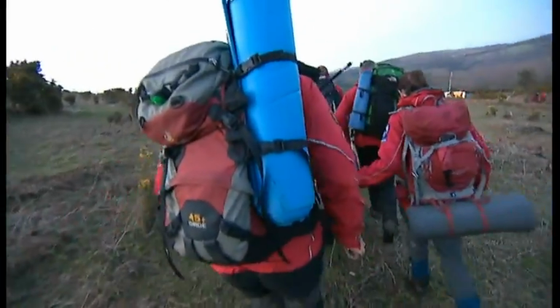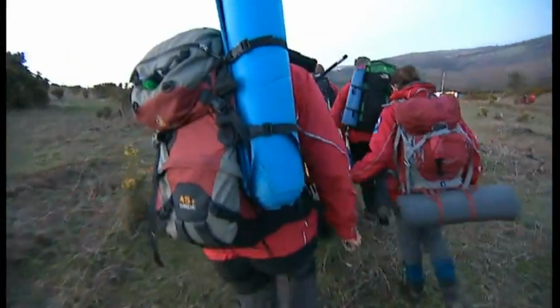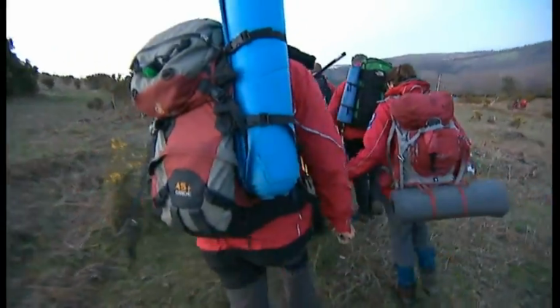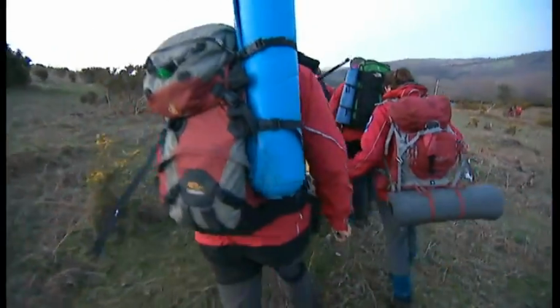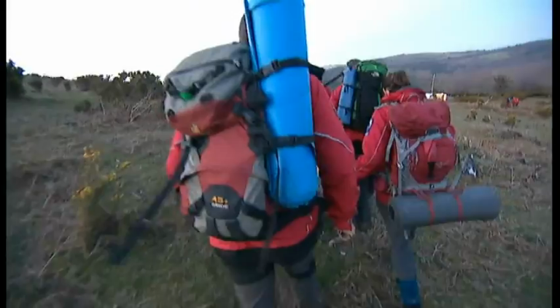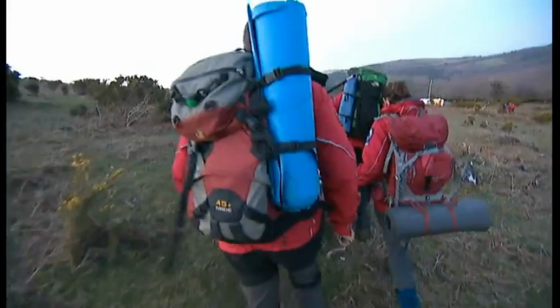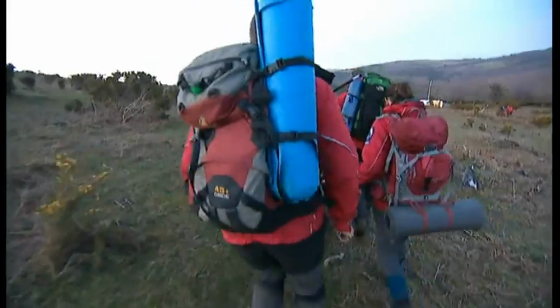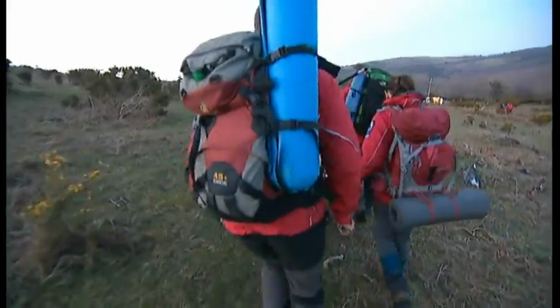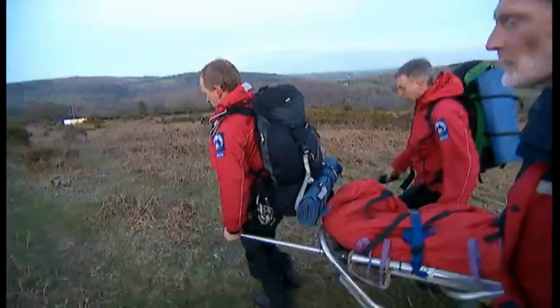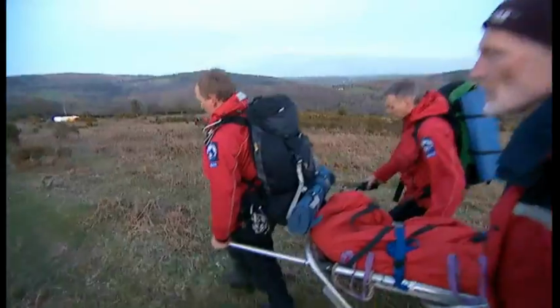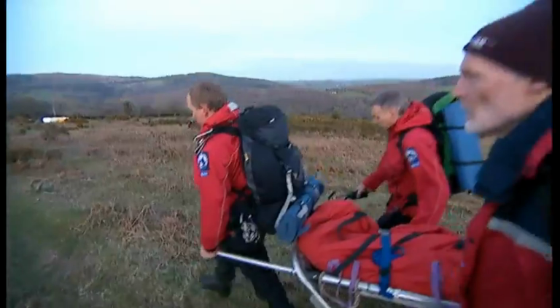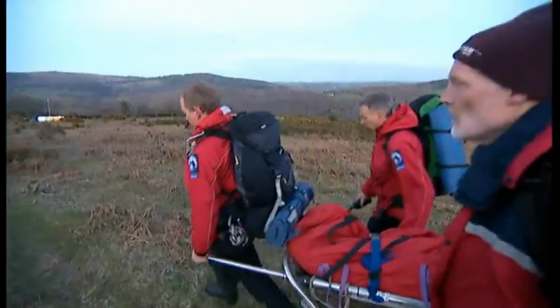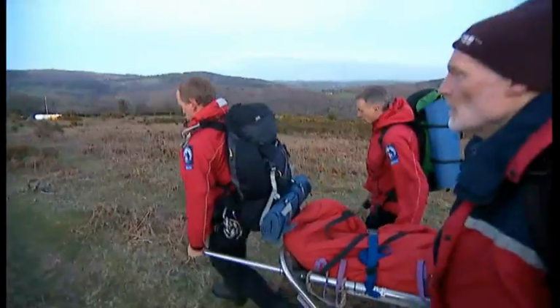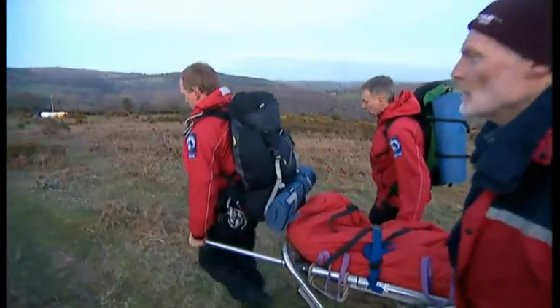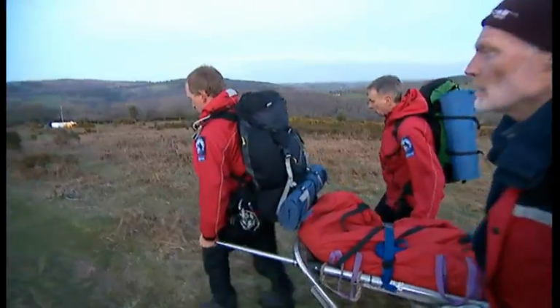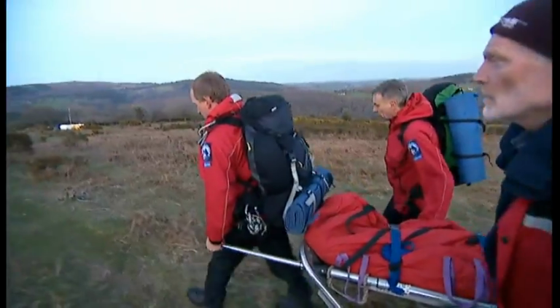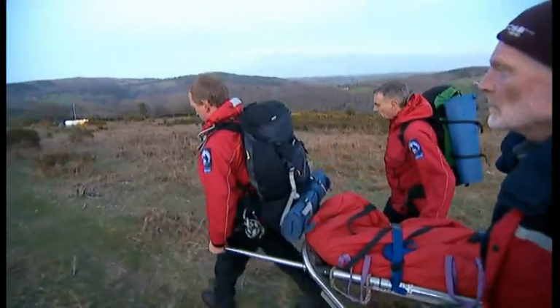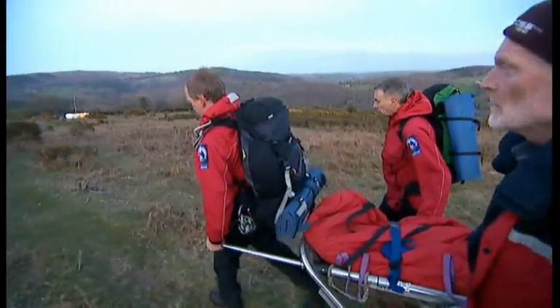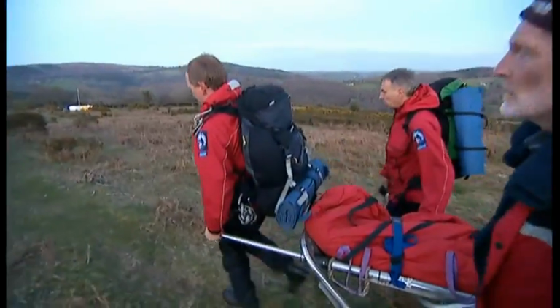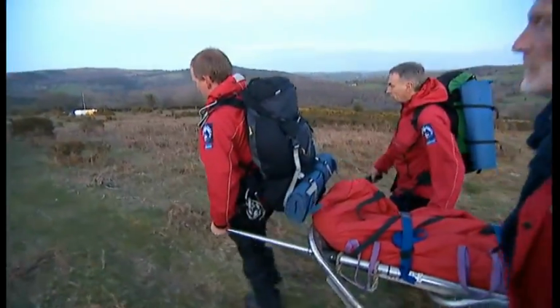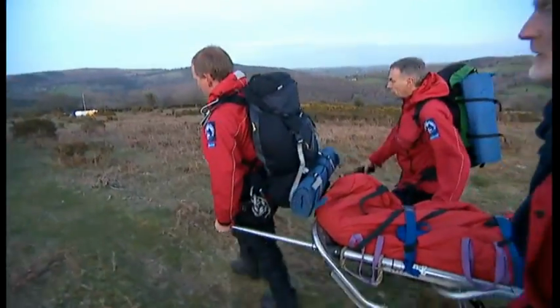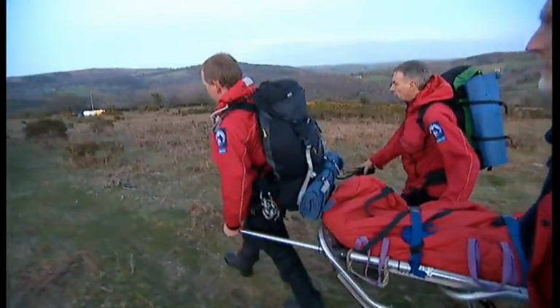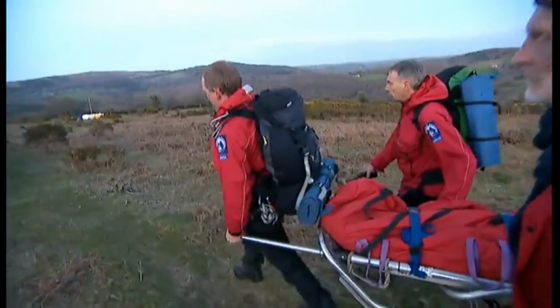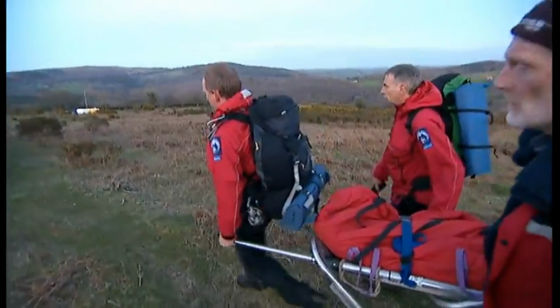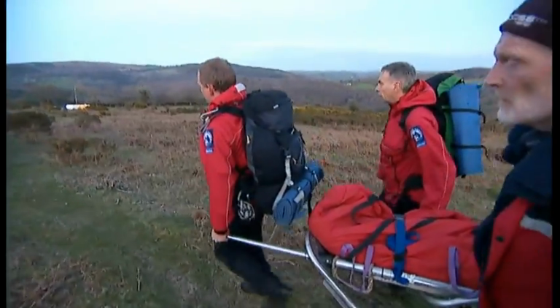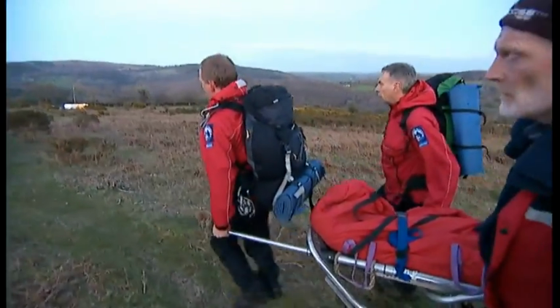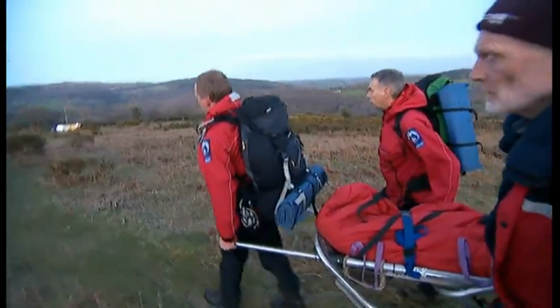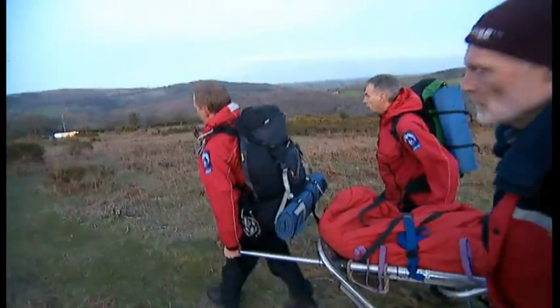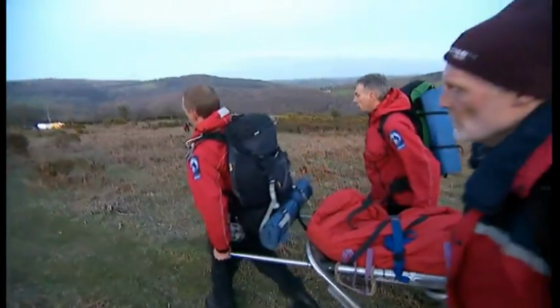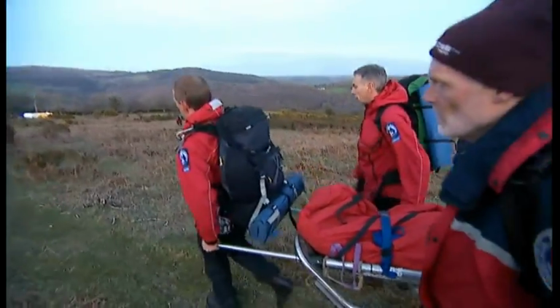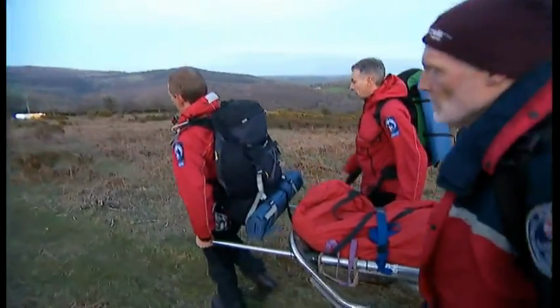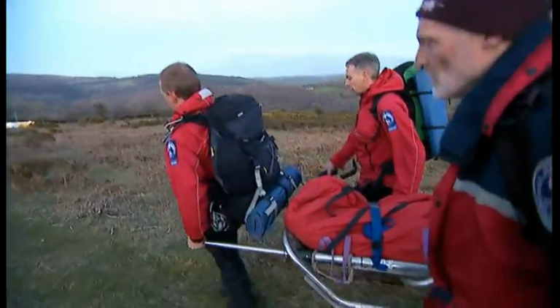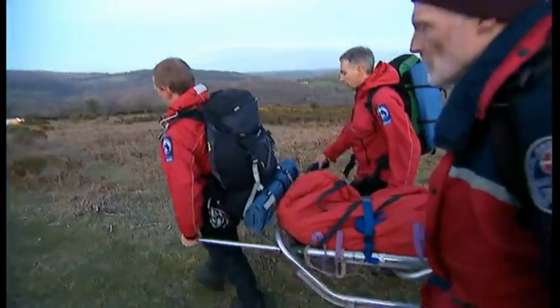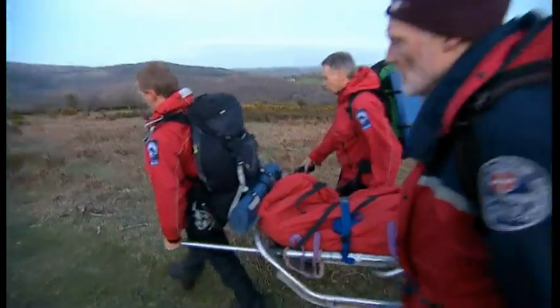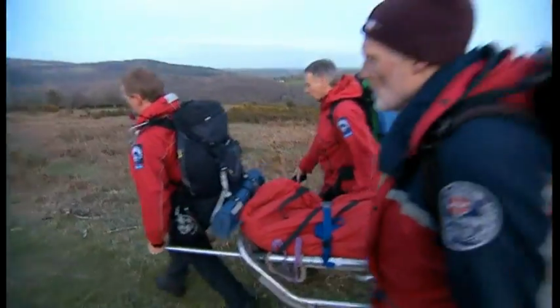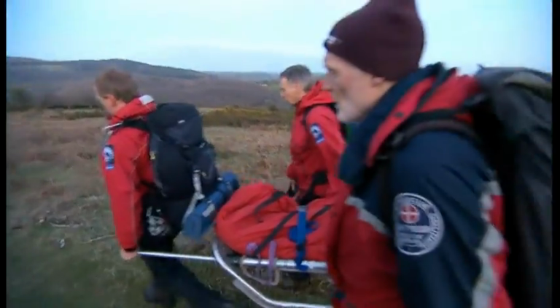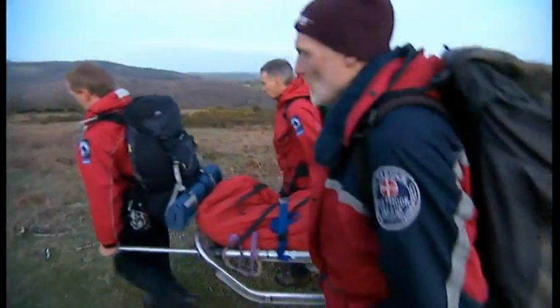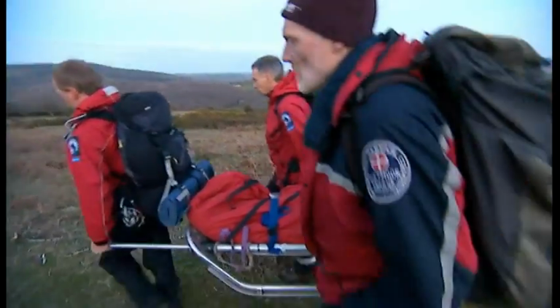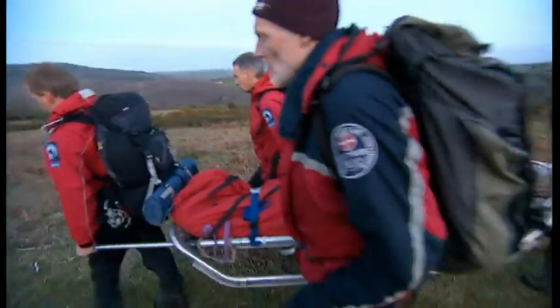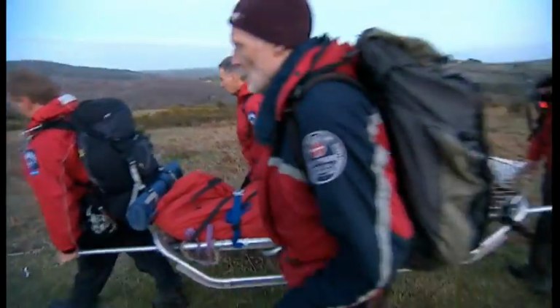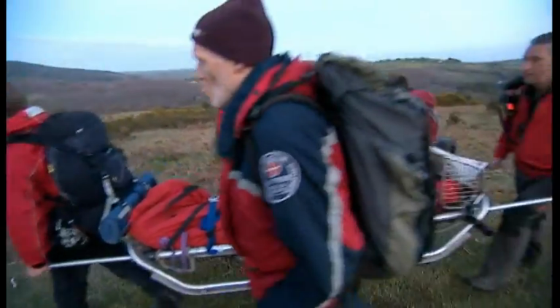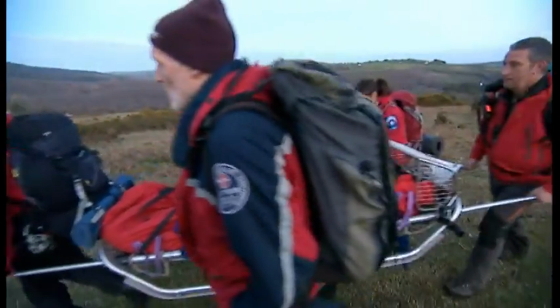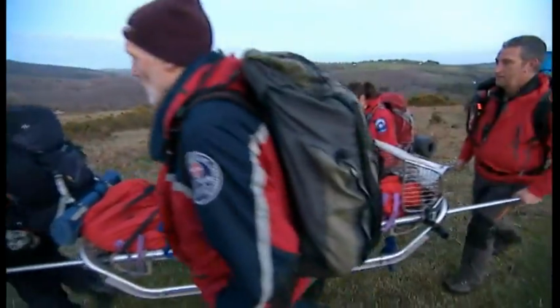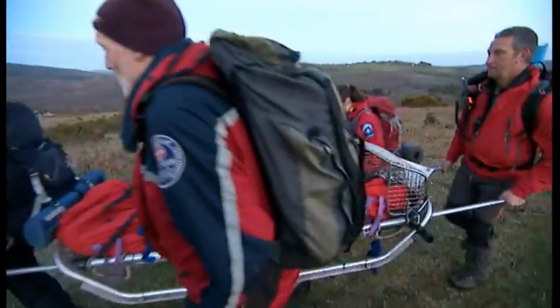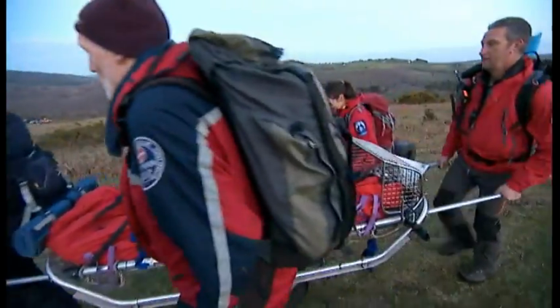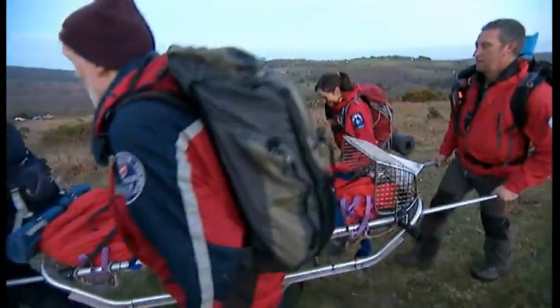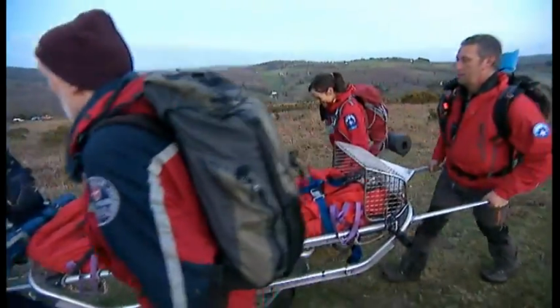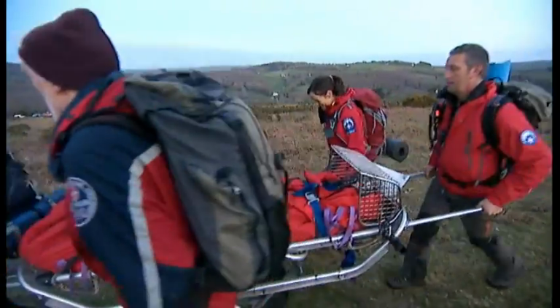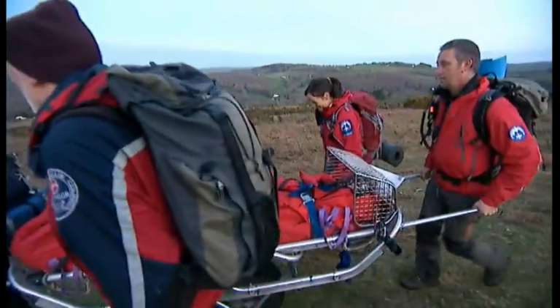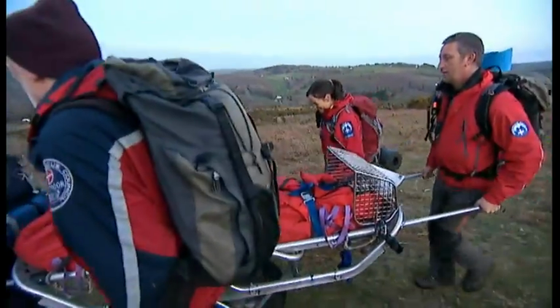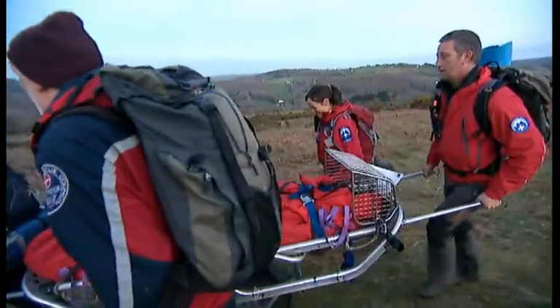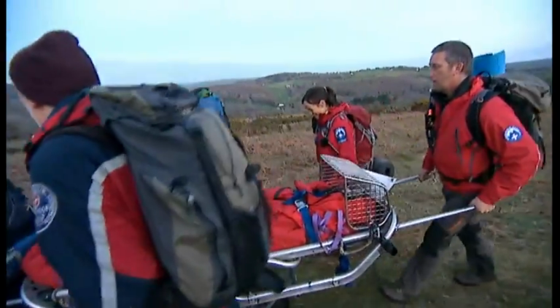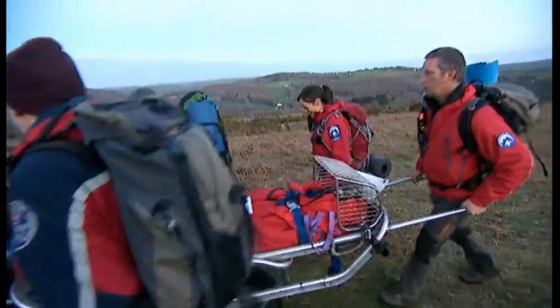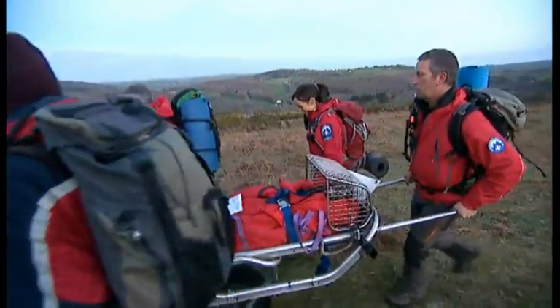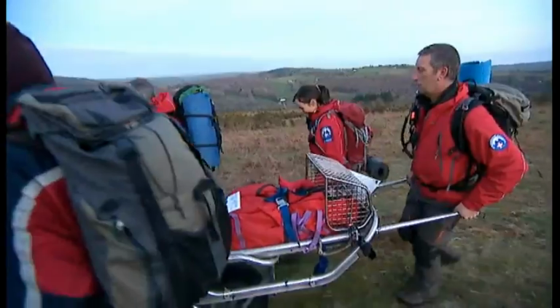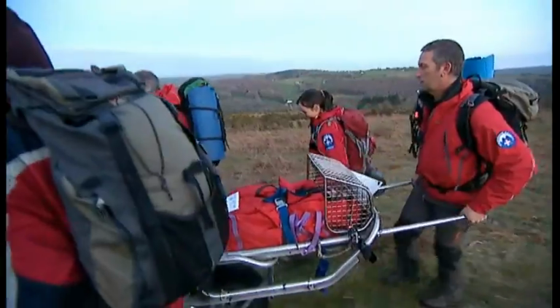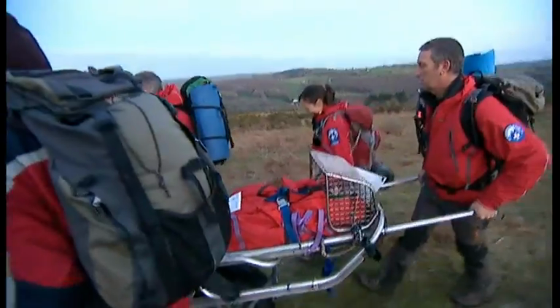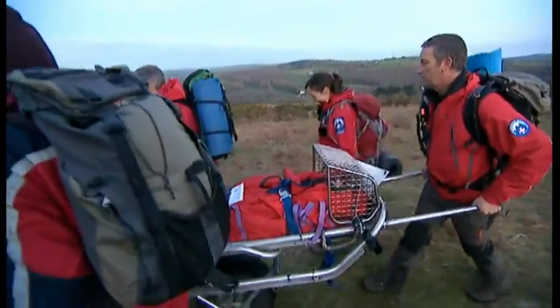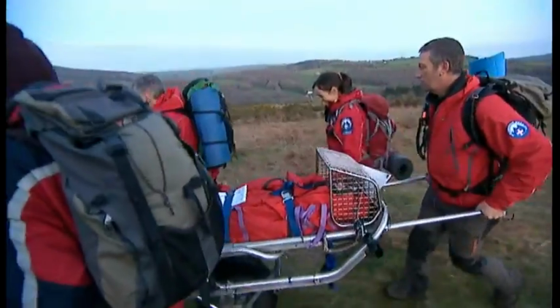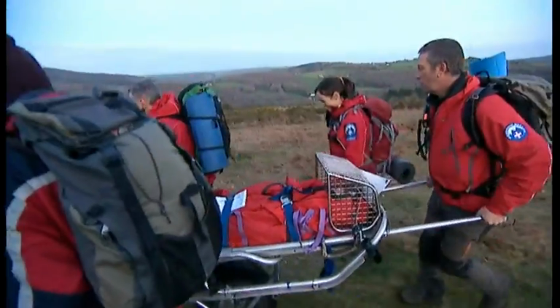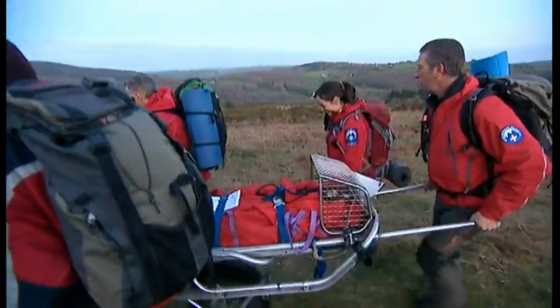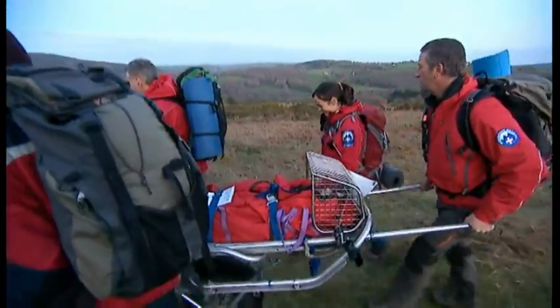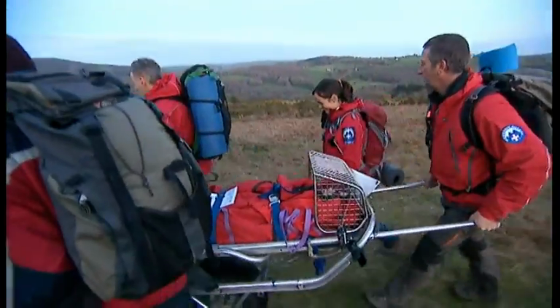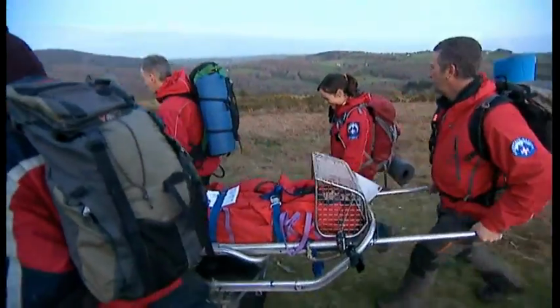Now at least technology is helping them to do the job more easily. John Danks, BBC Spotlight, Dartmoor.